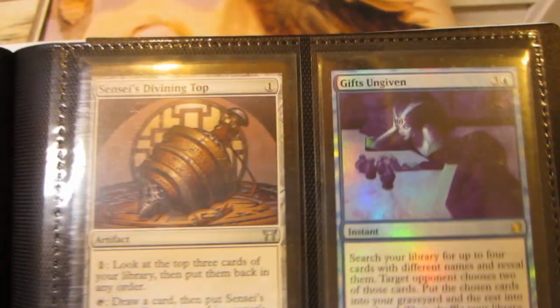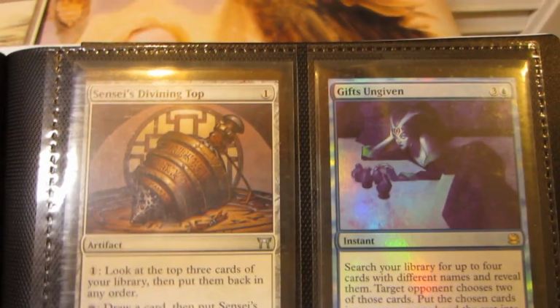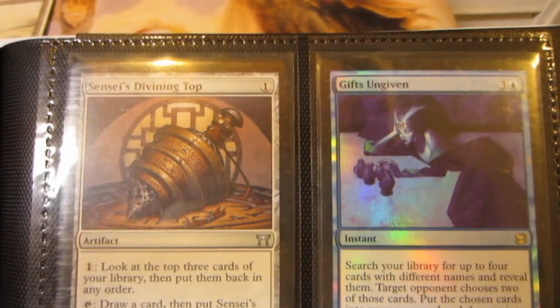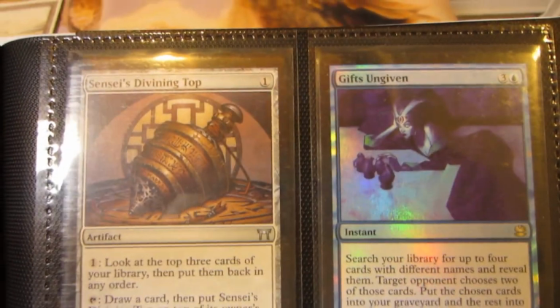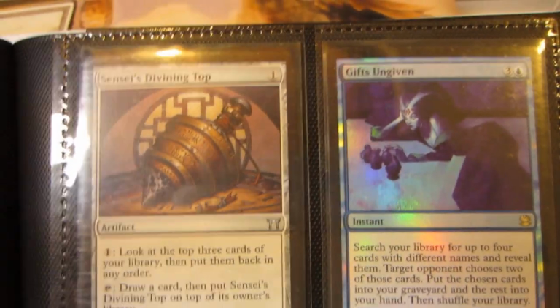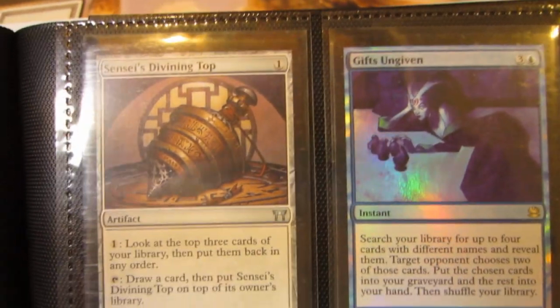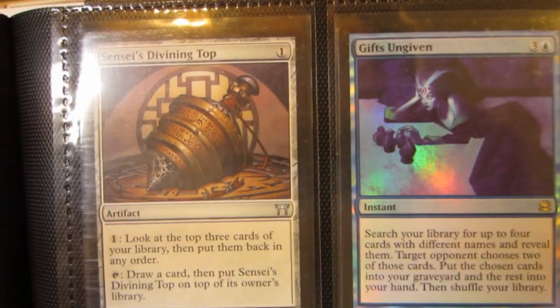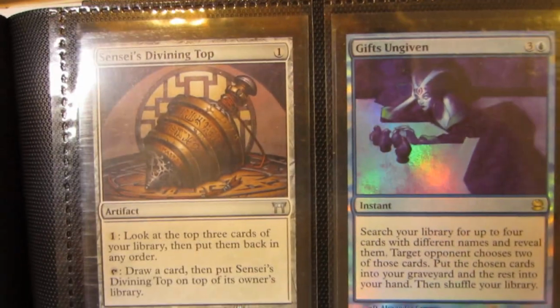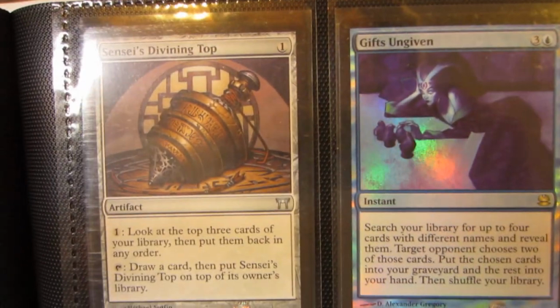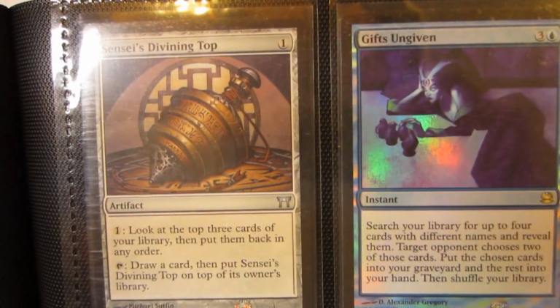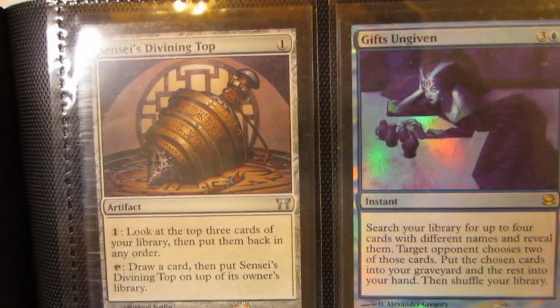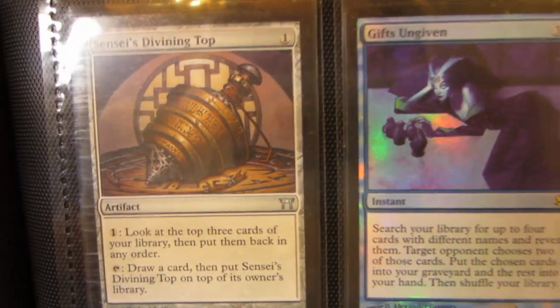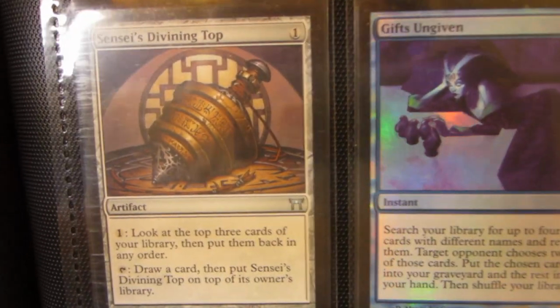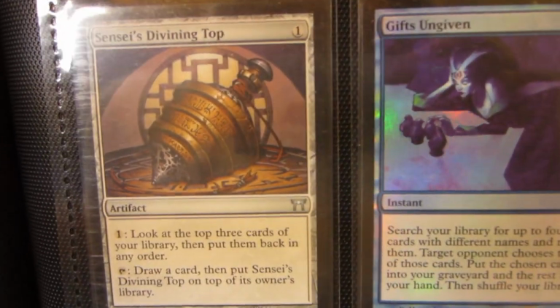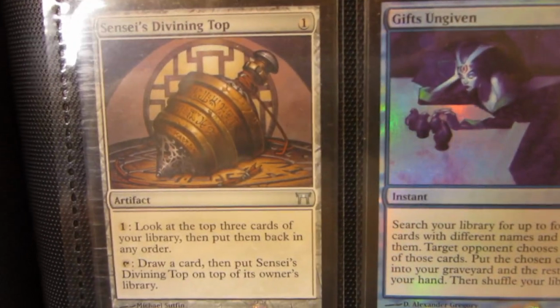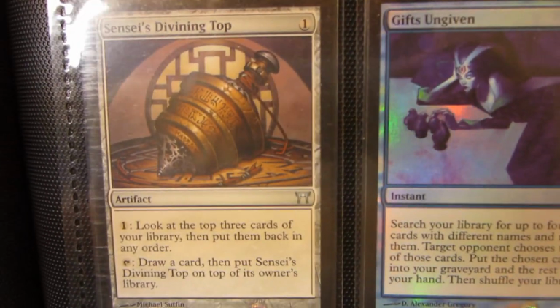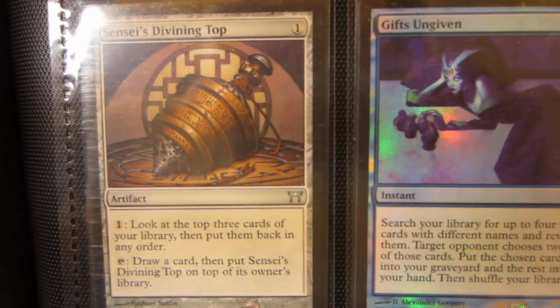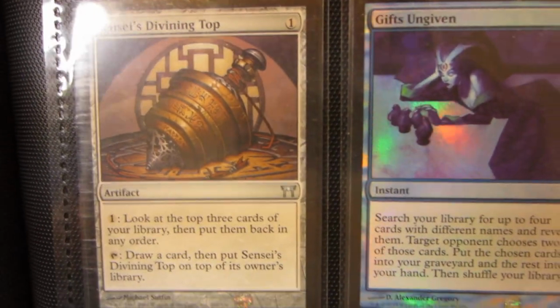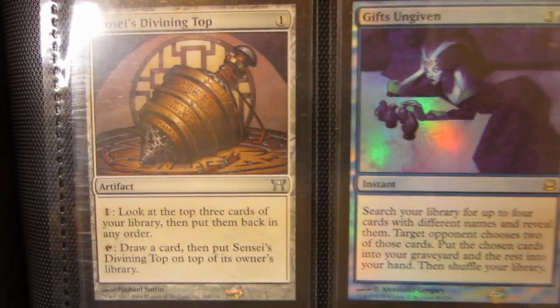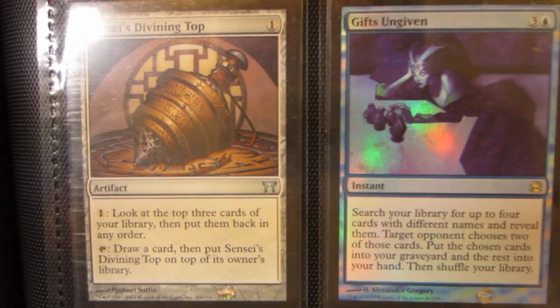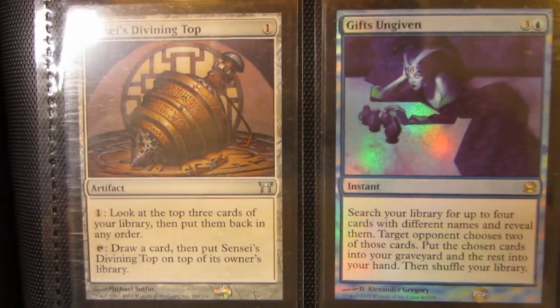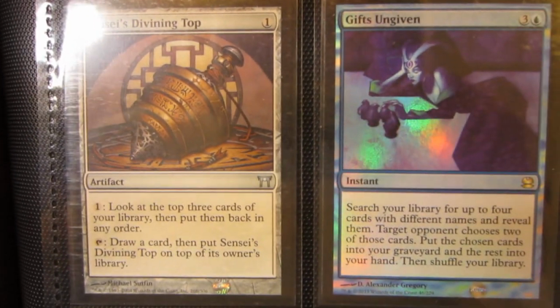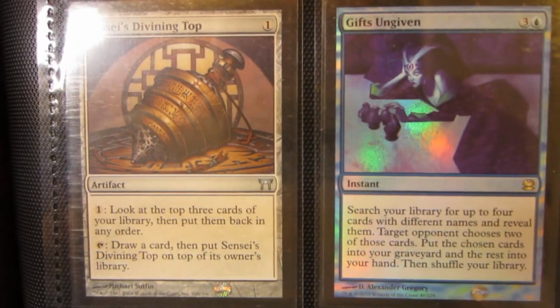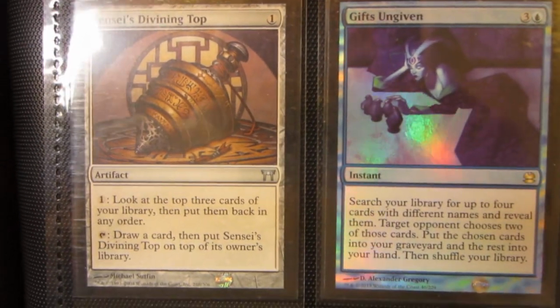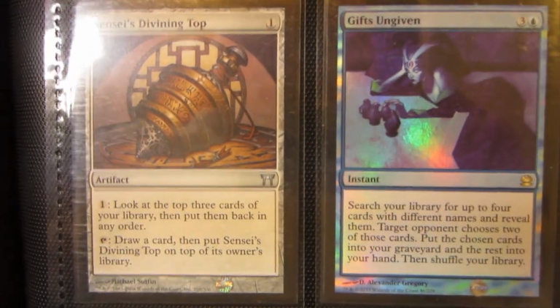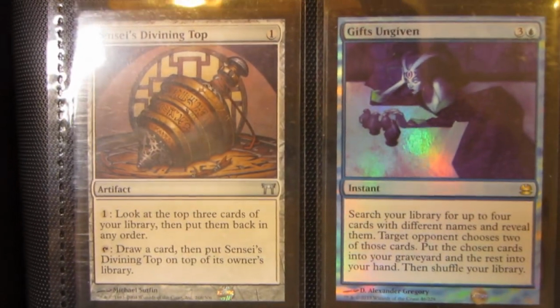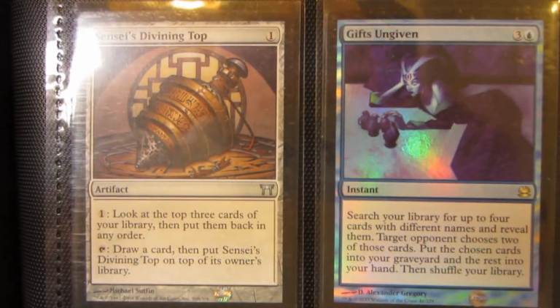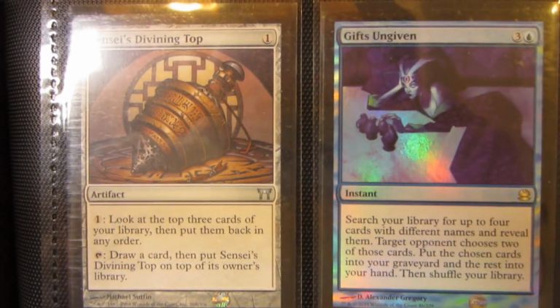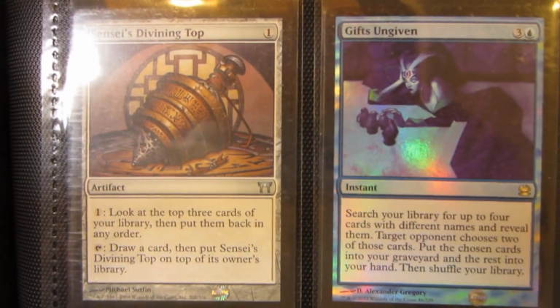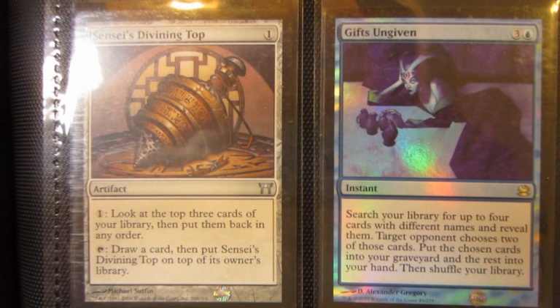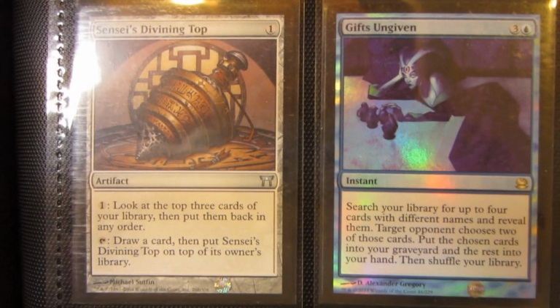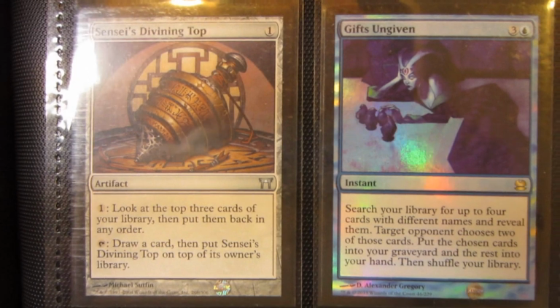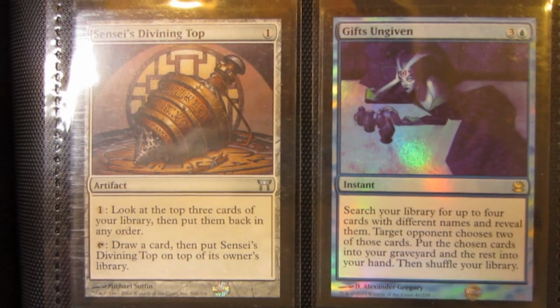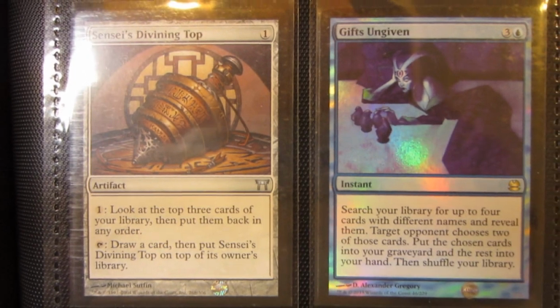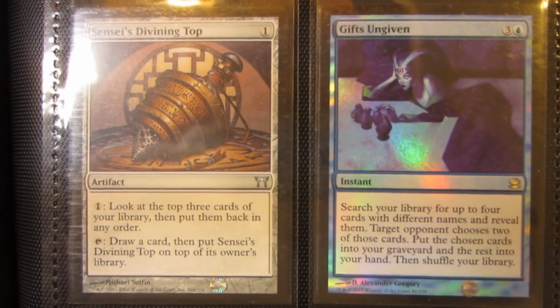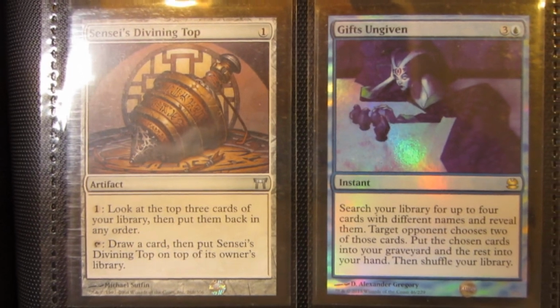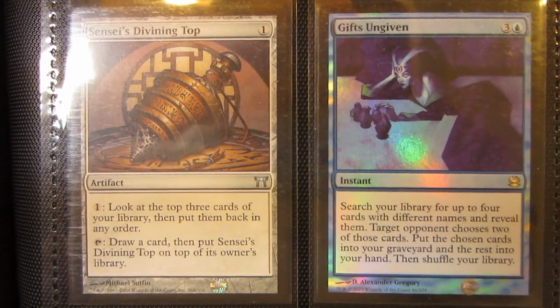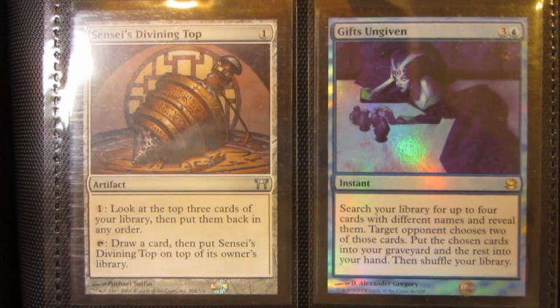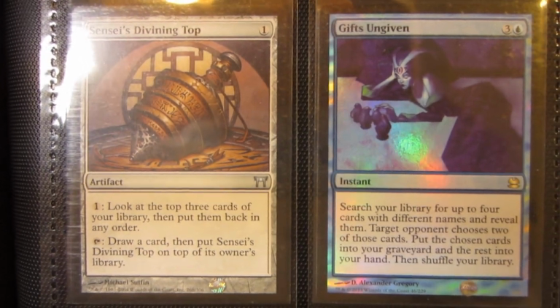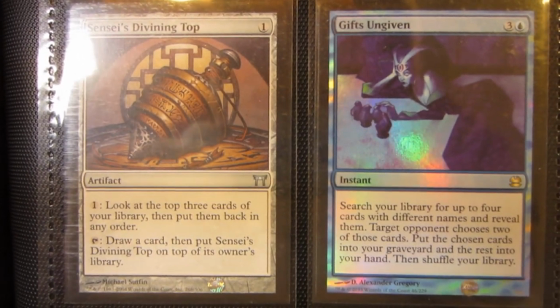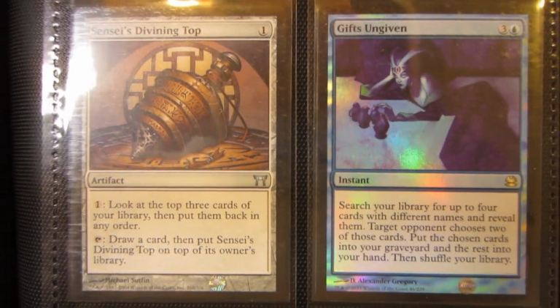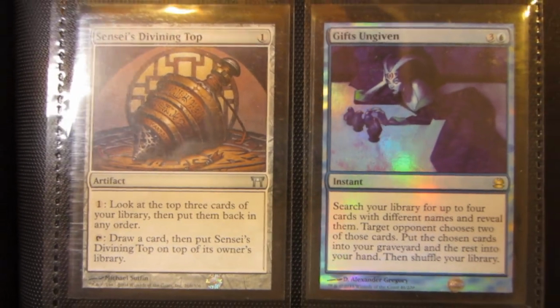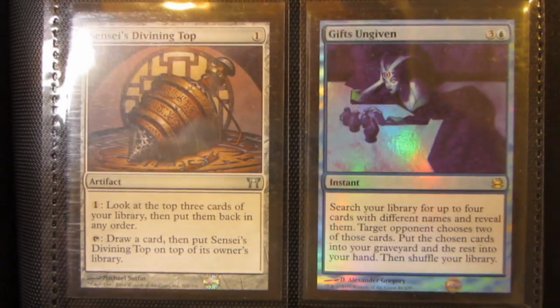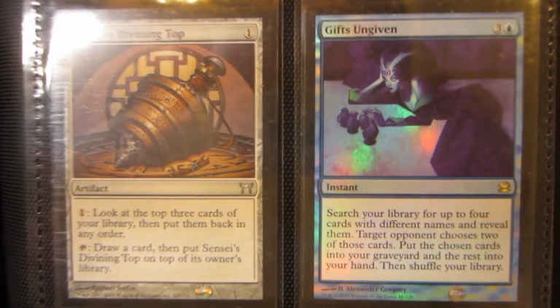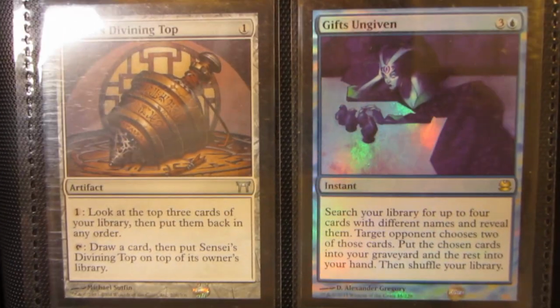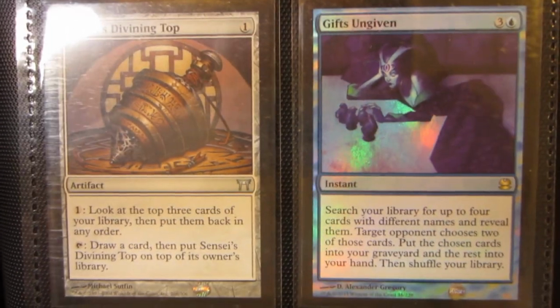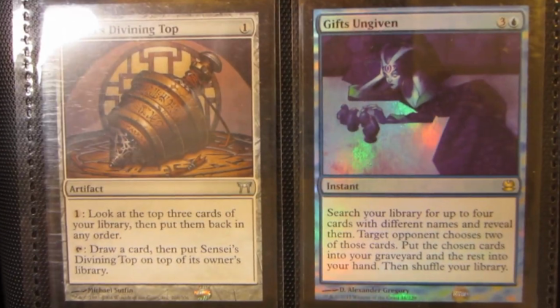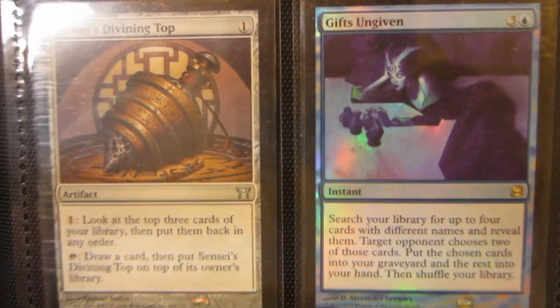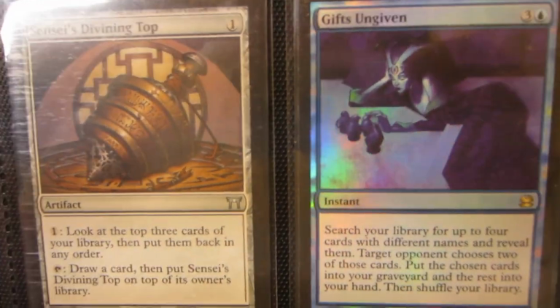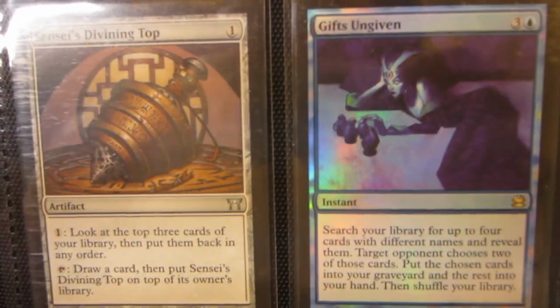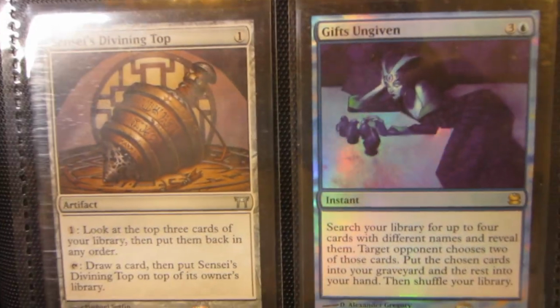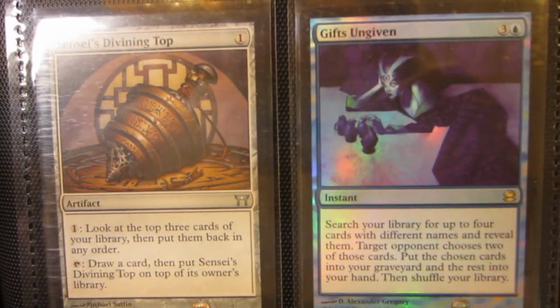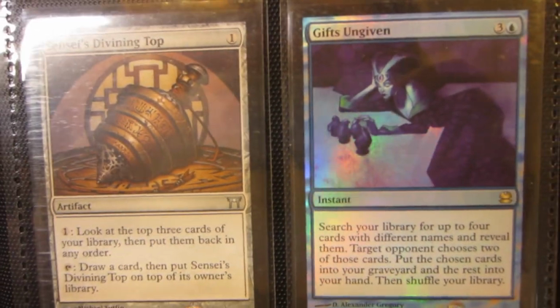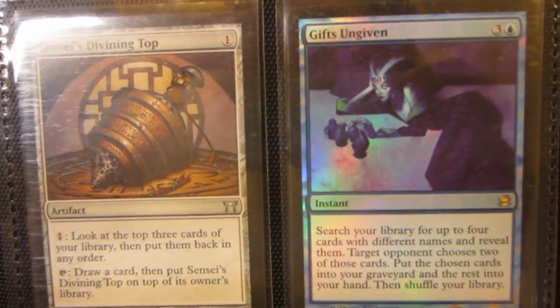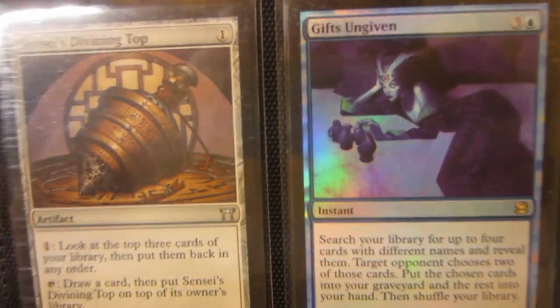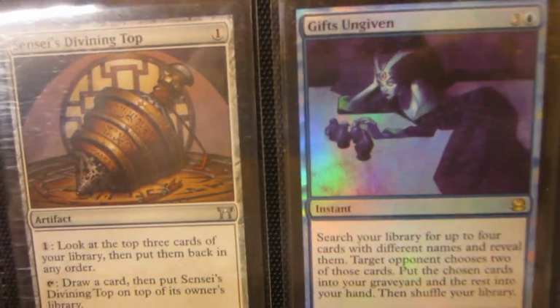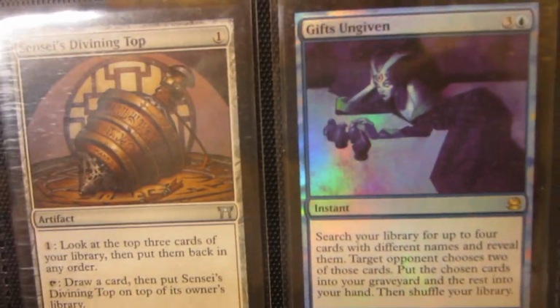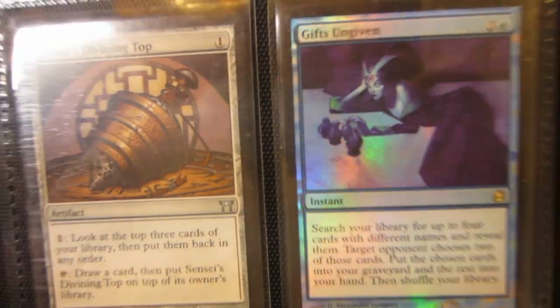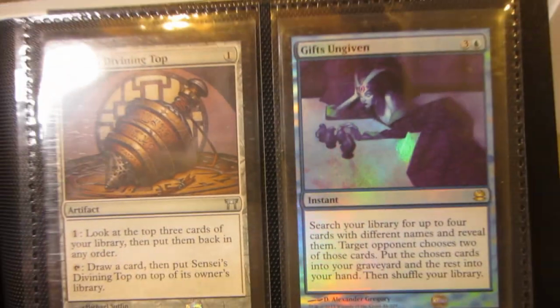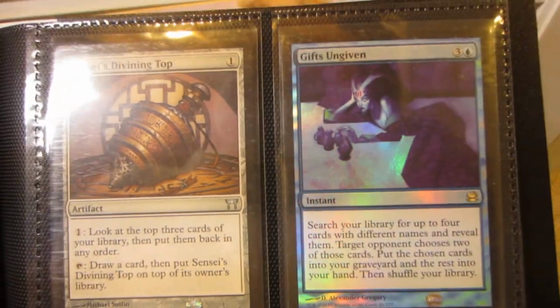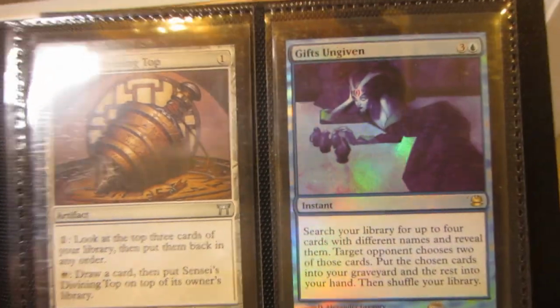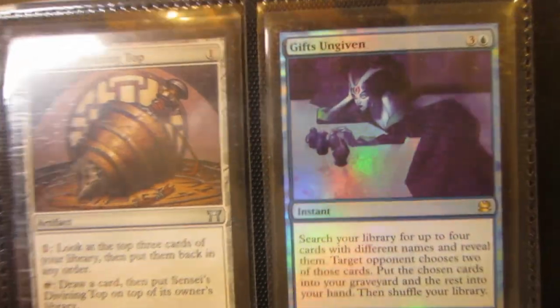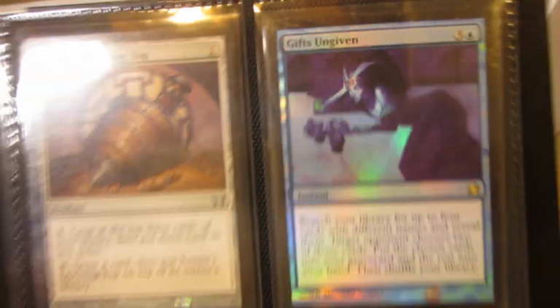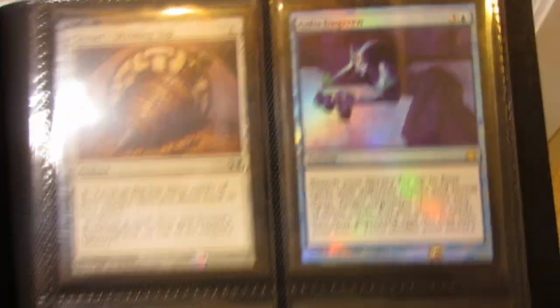Here's a Sensei's Divining Top, Near Mint — I pulled it from a pack. Foil Gifts Ungiven from Modern Masters.